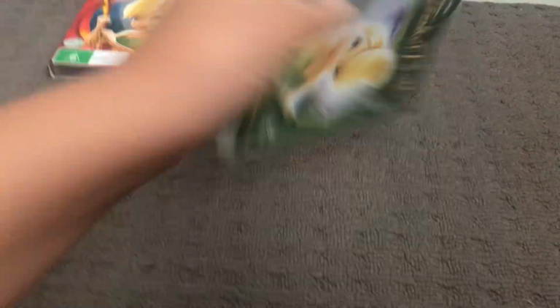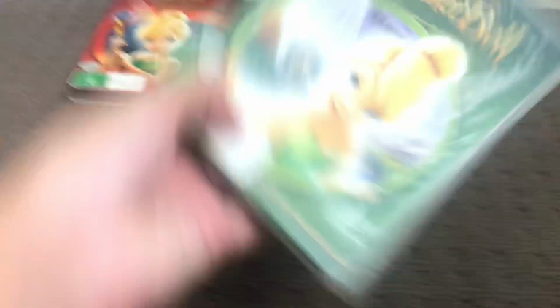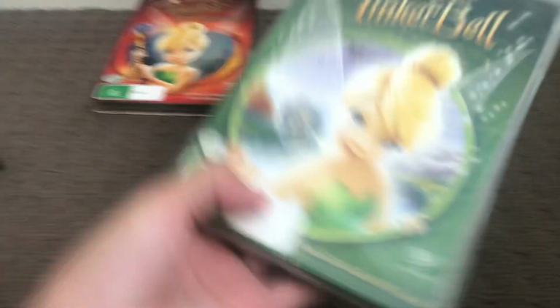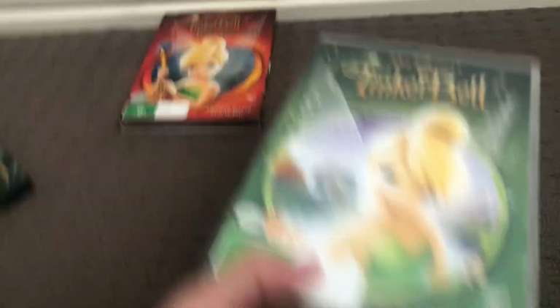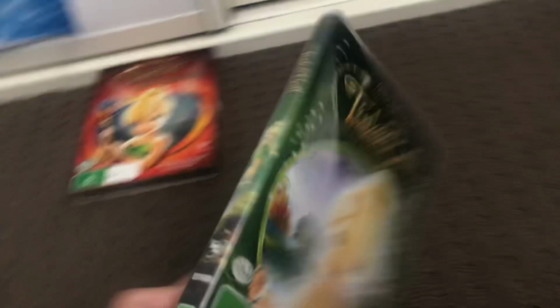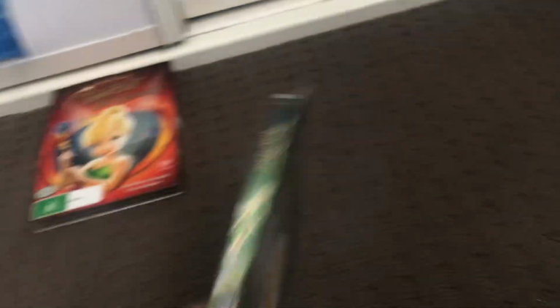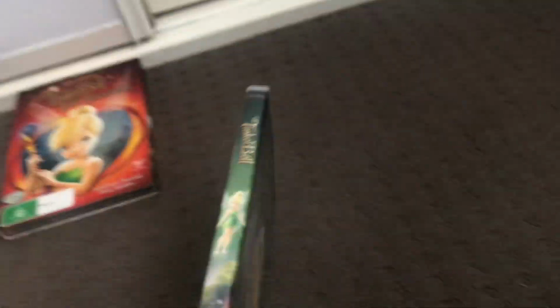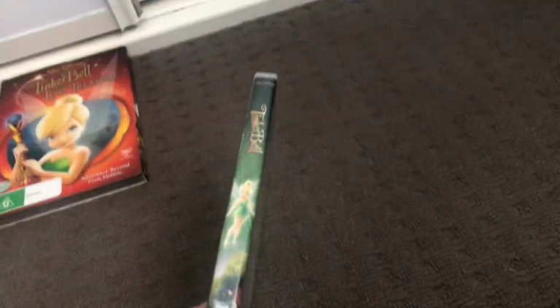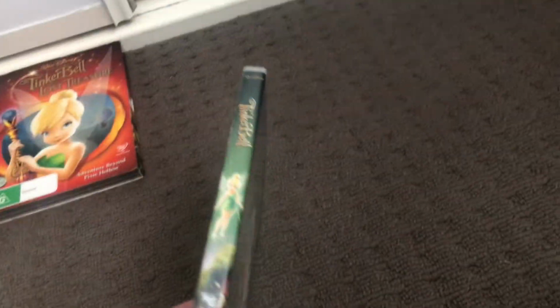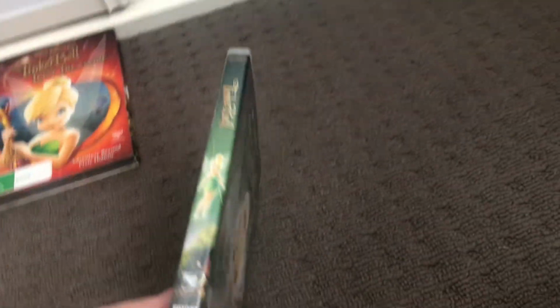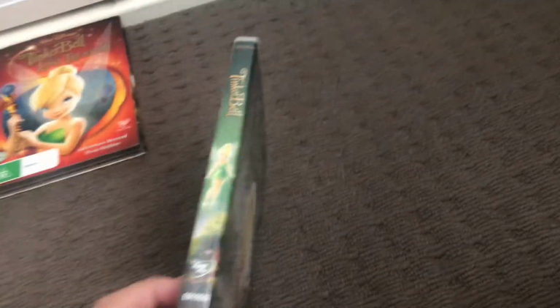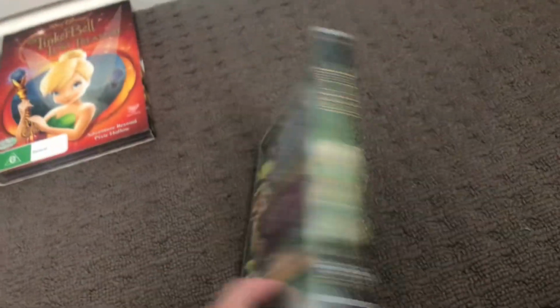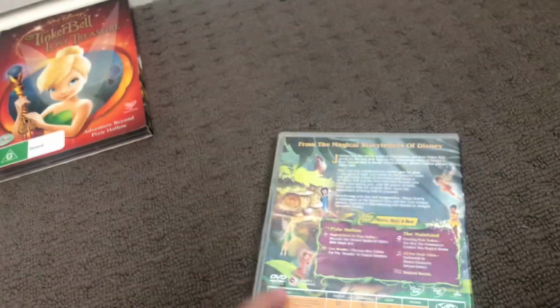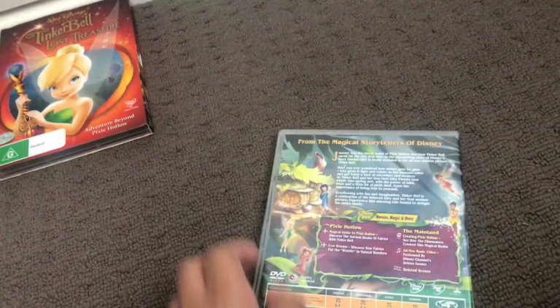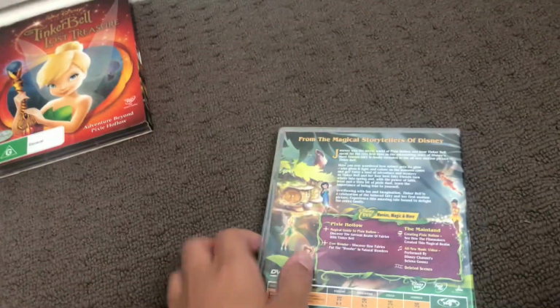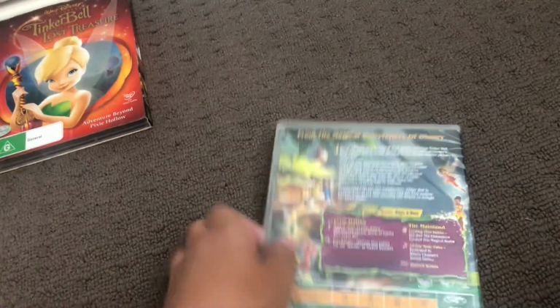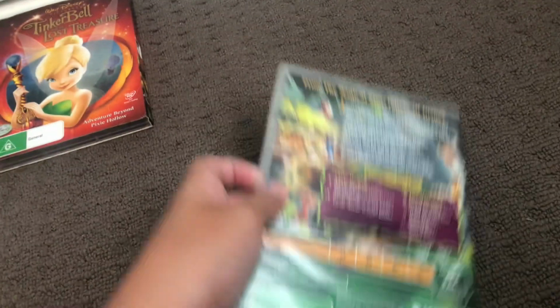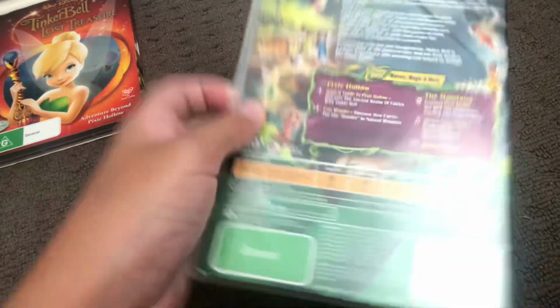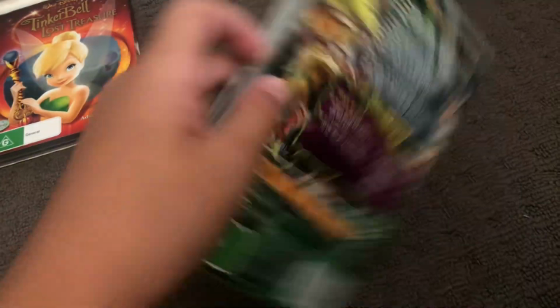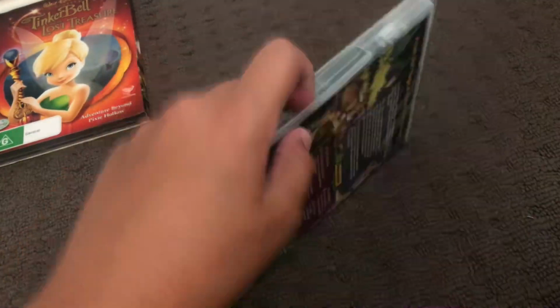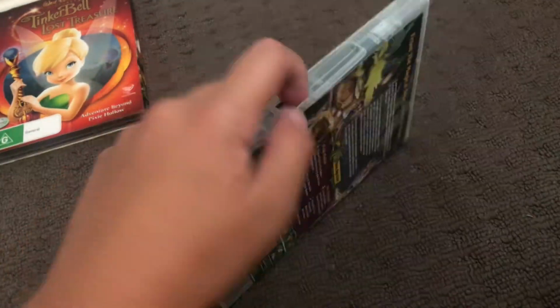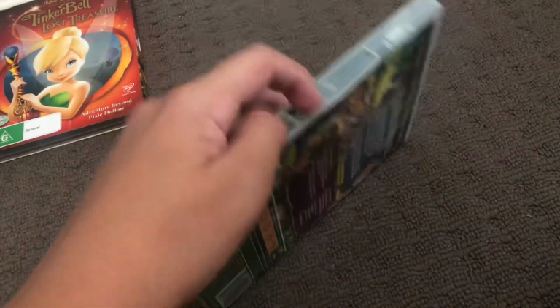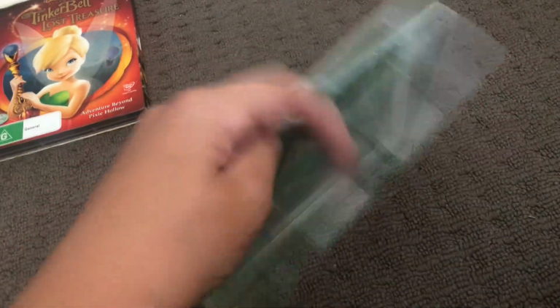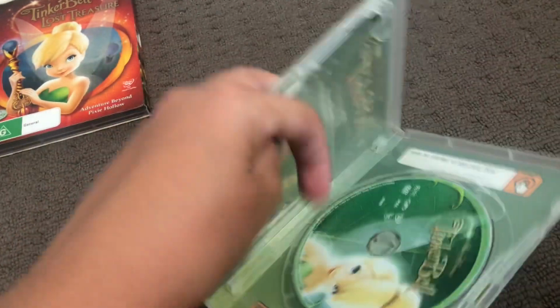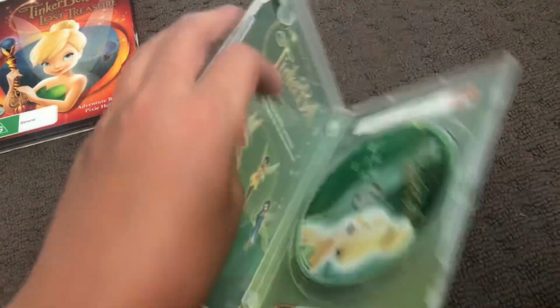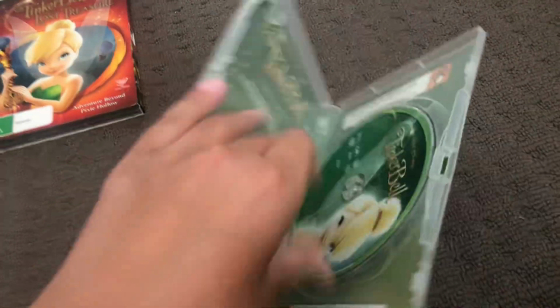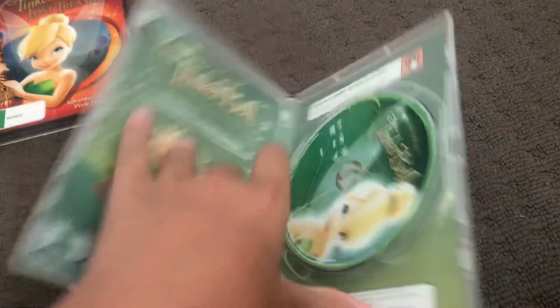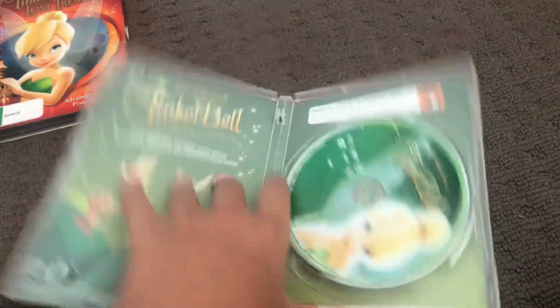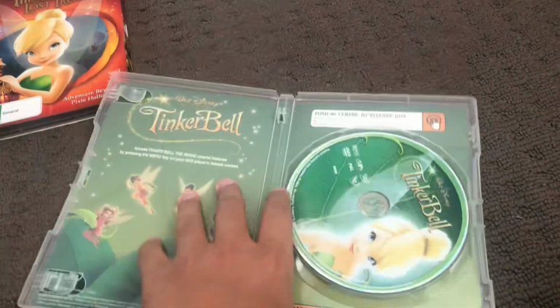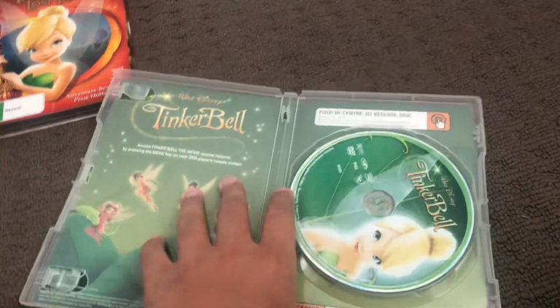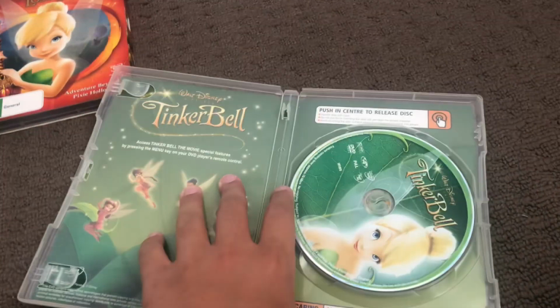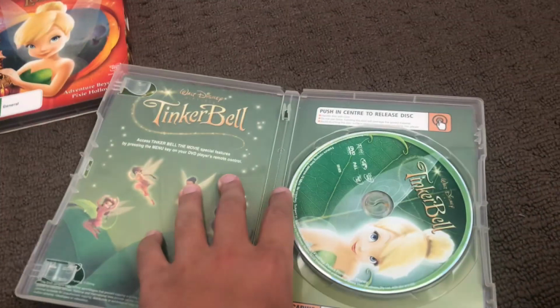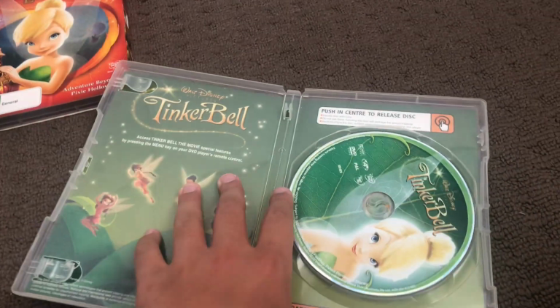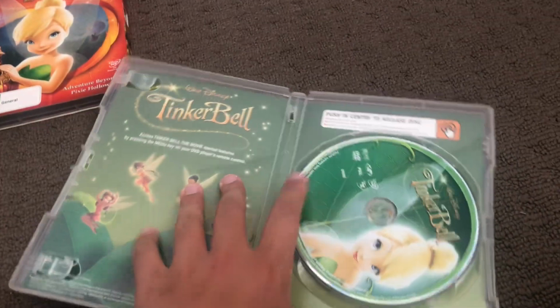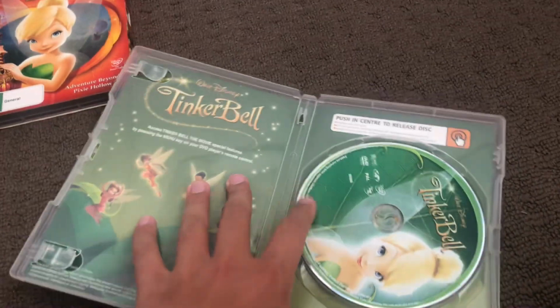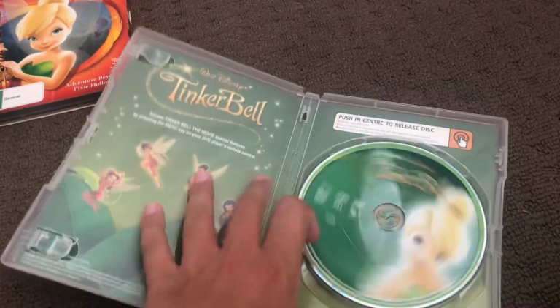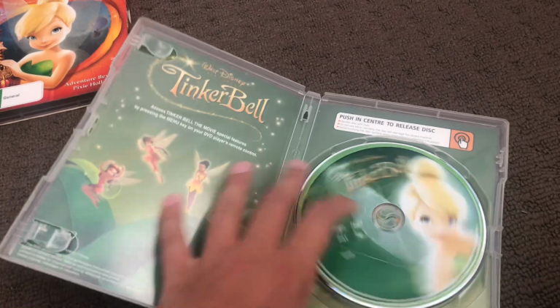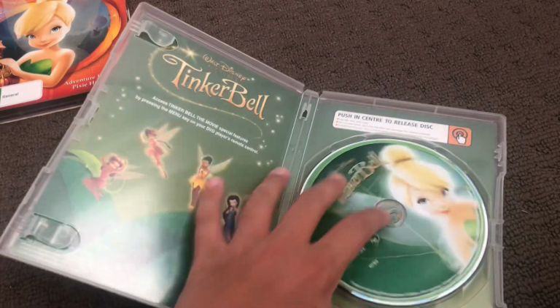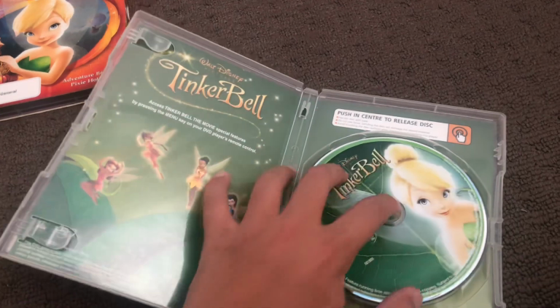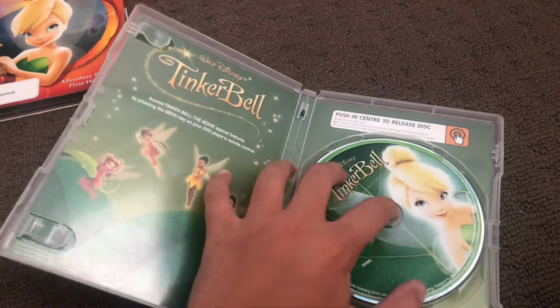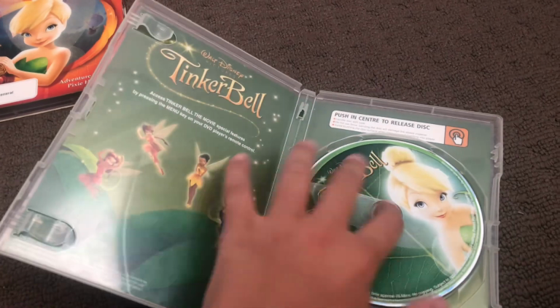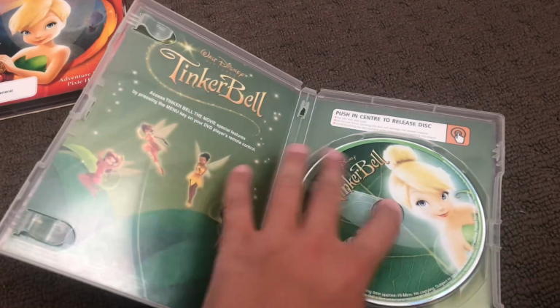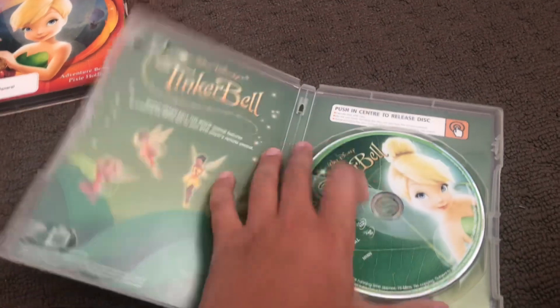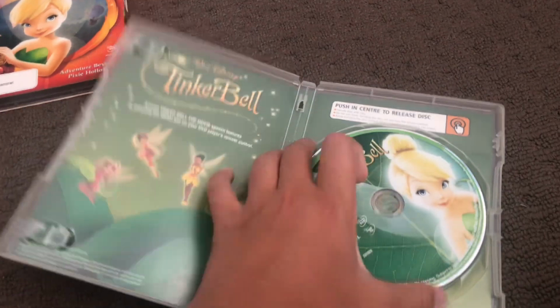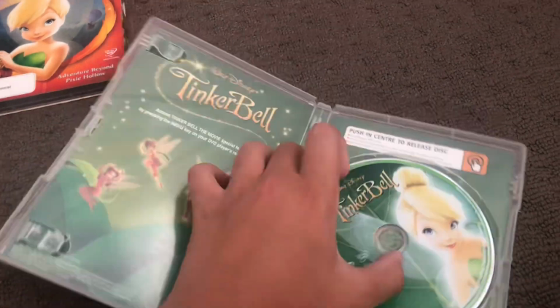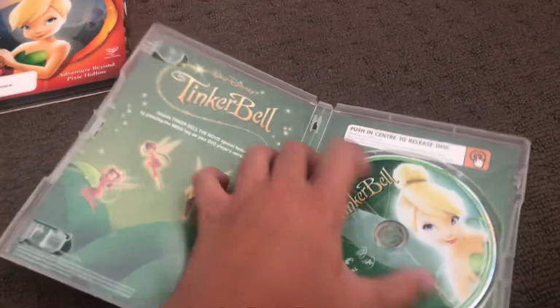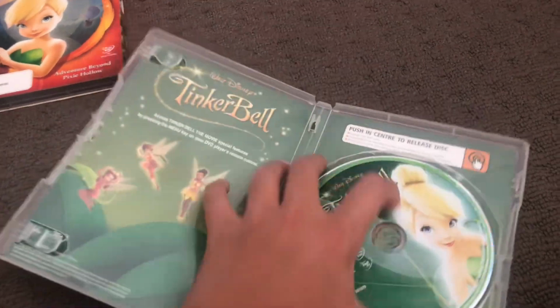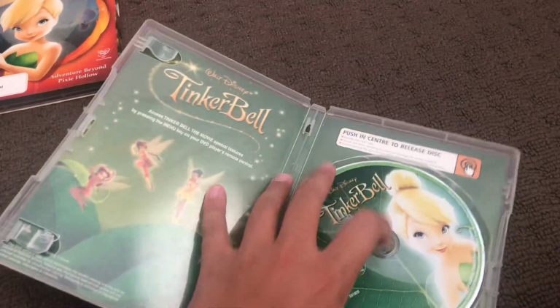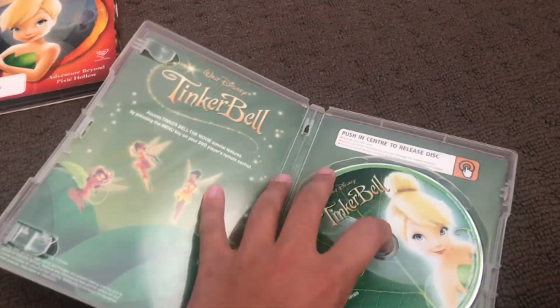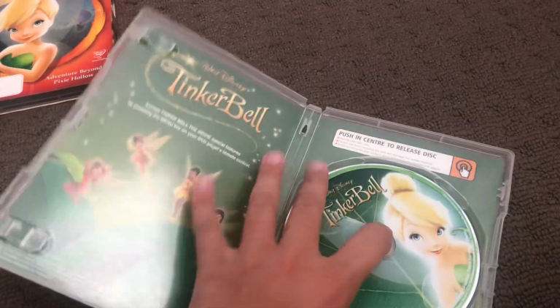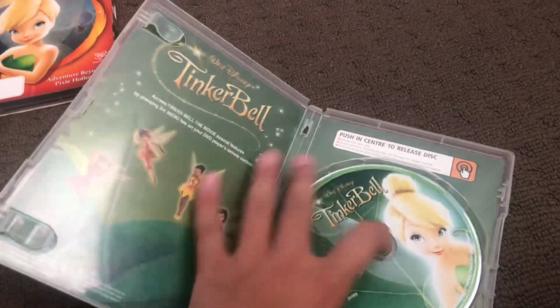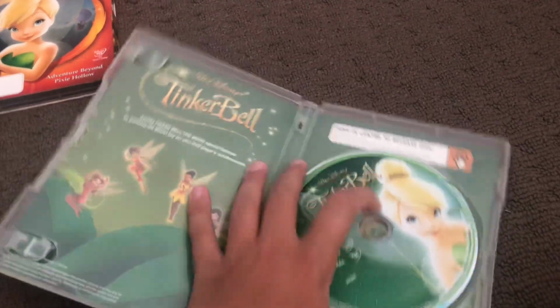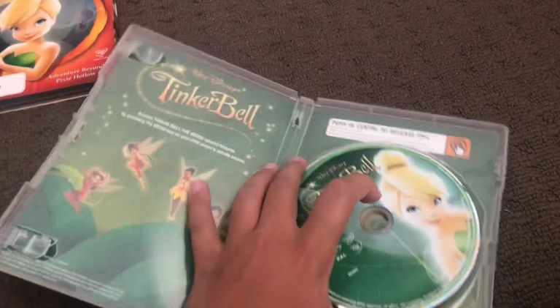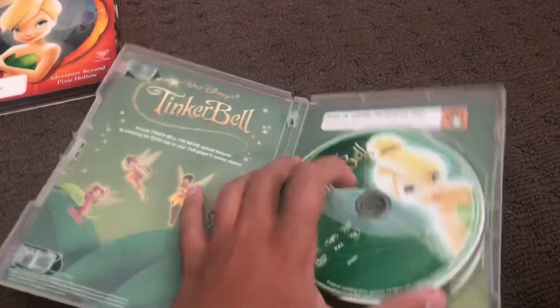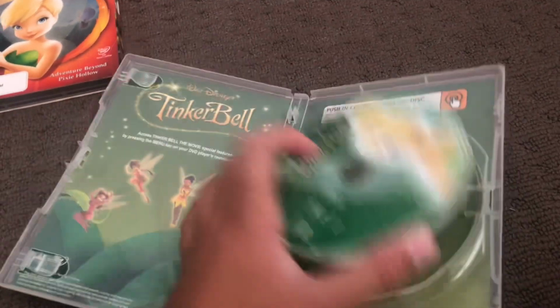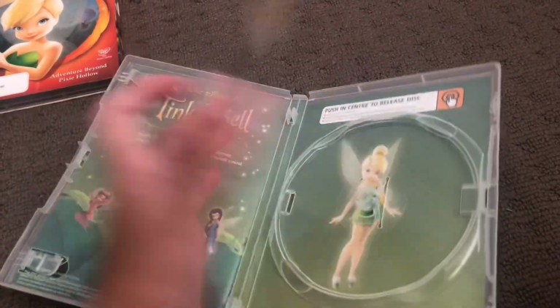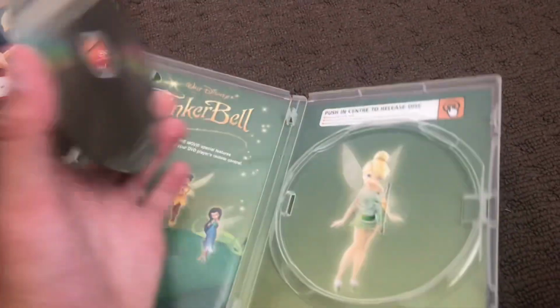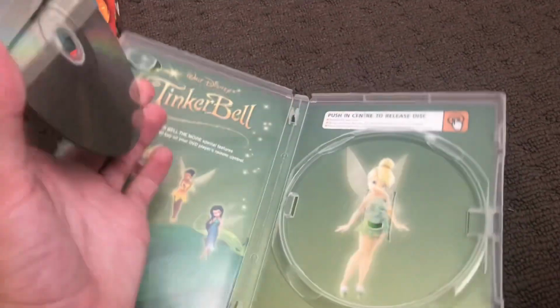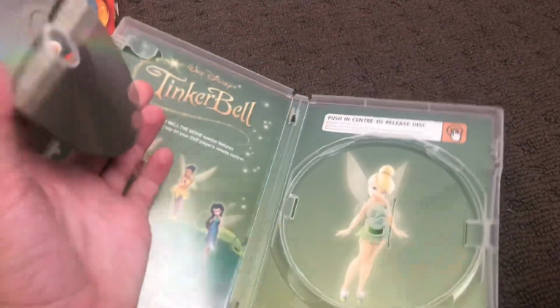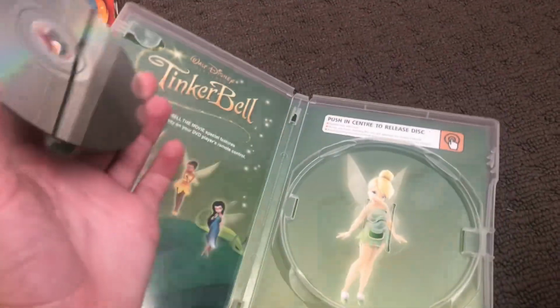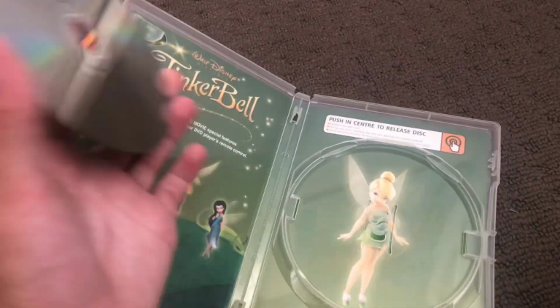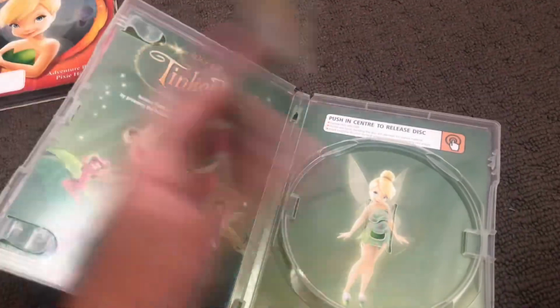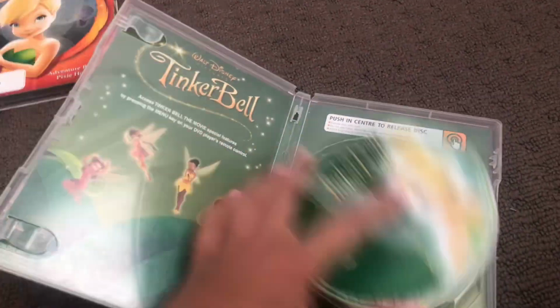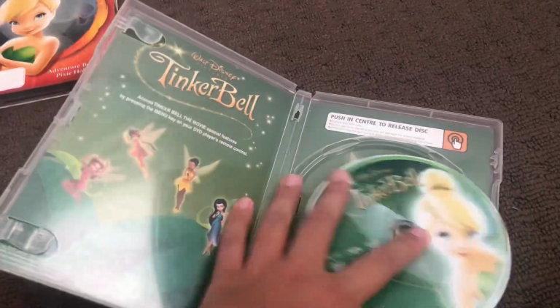Here's the front, spine, and the back. Here's the disc. And that's the inside.